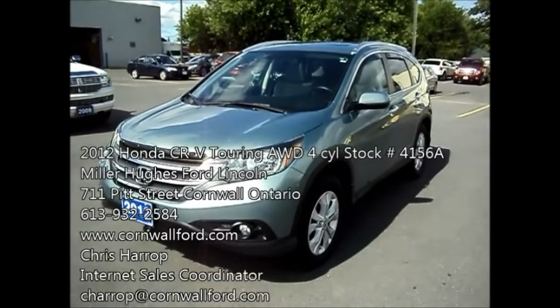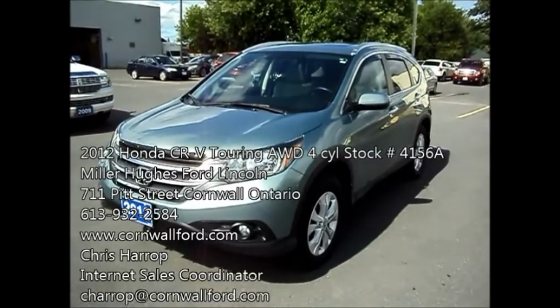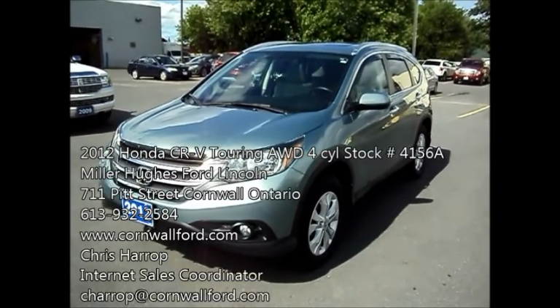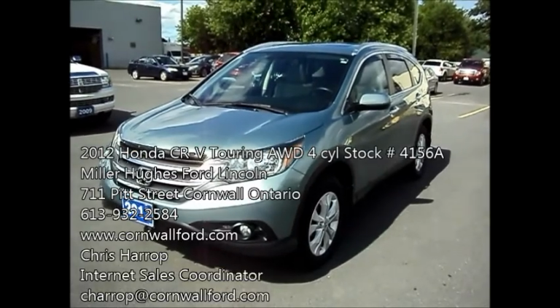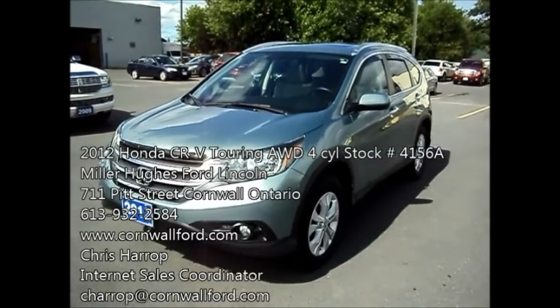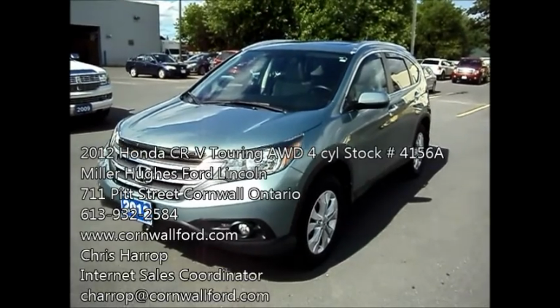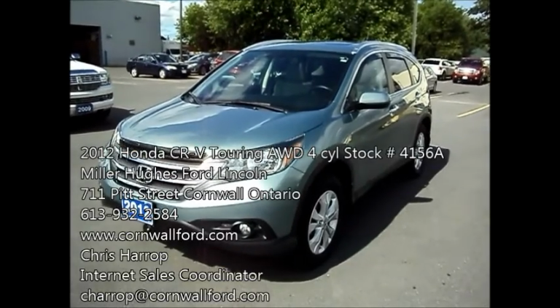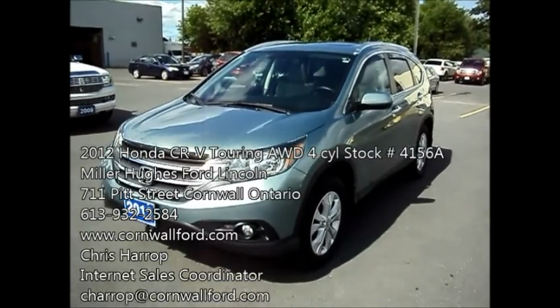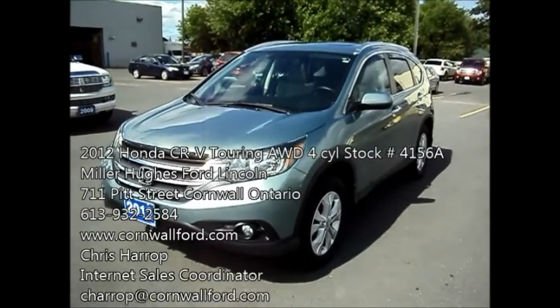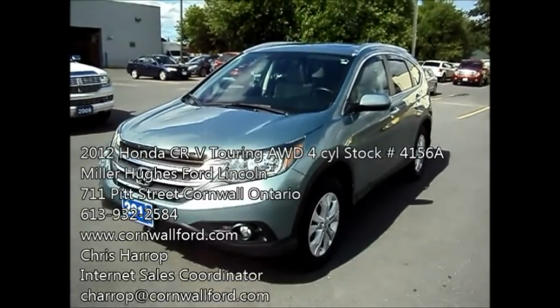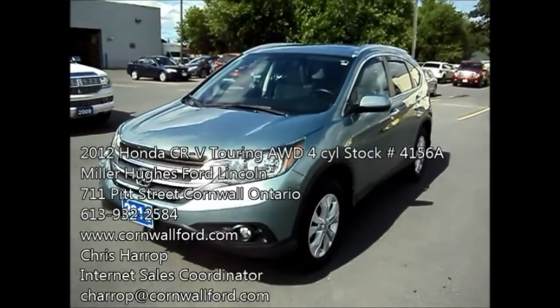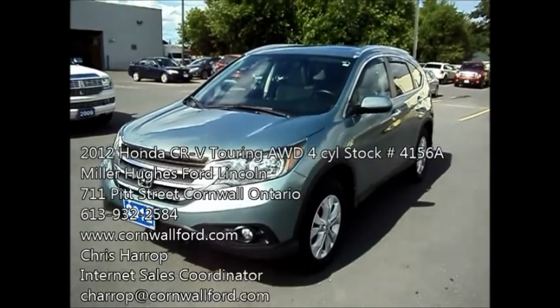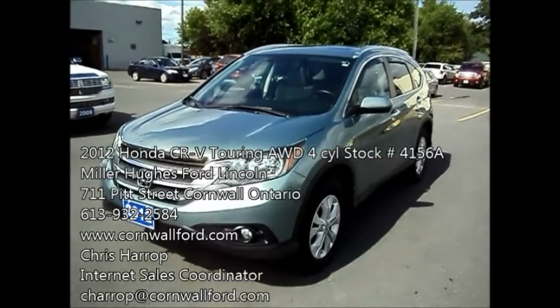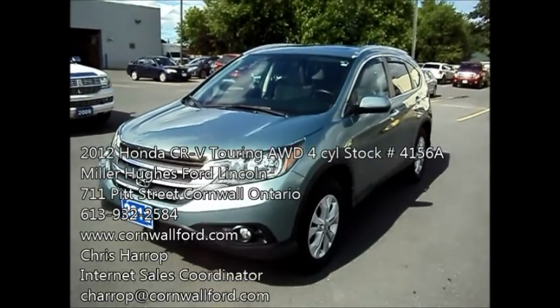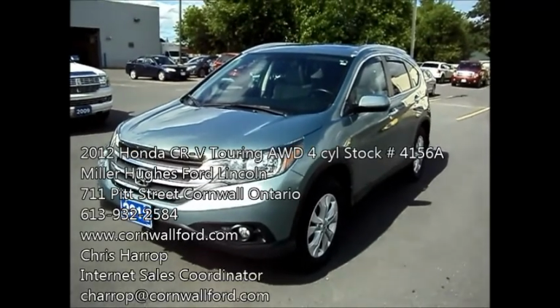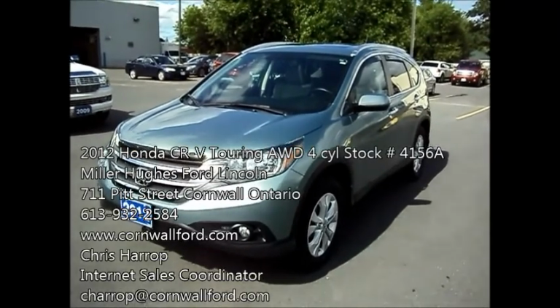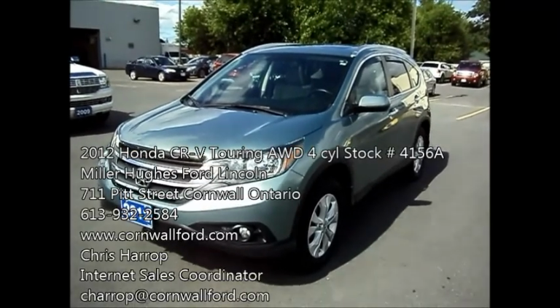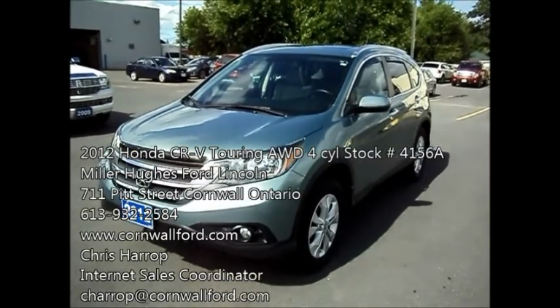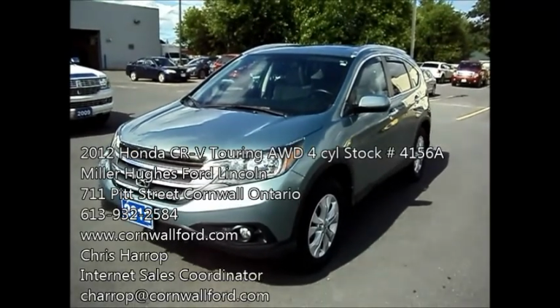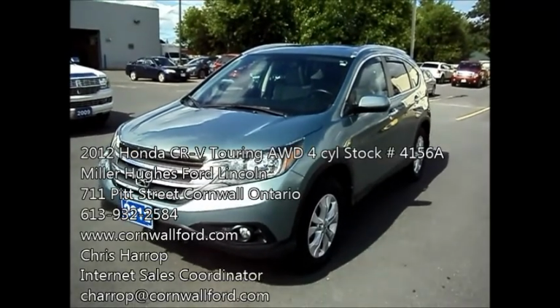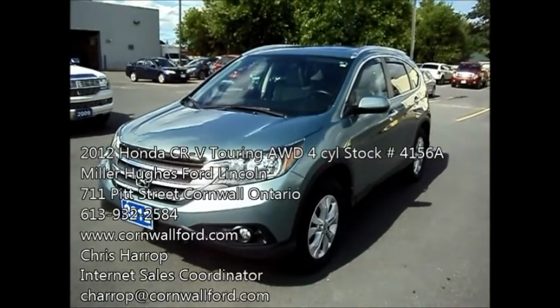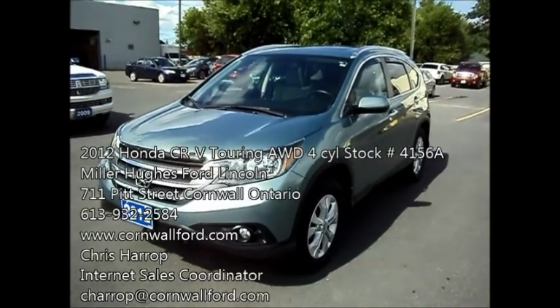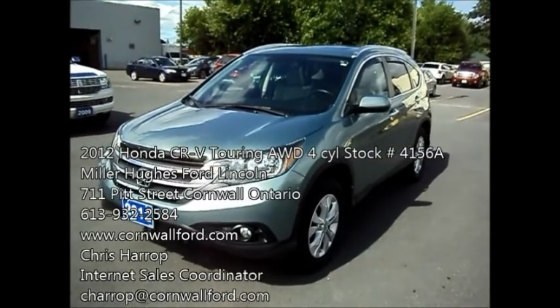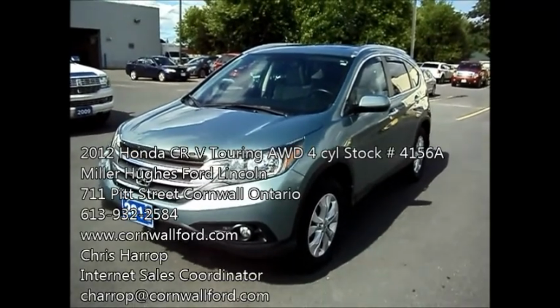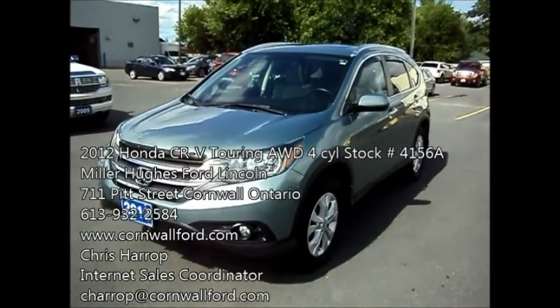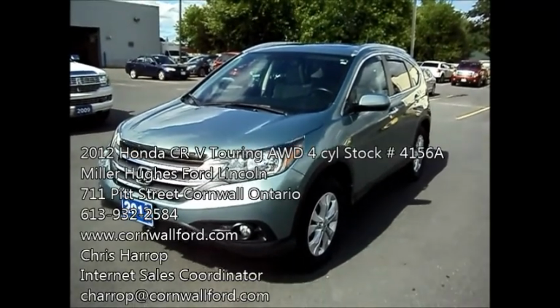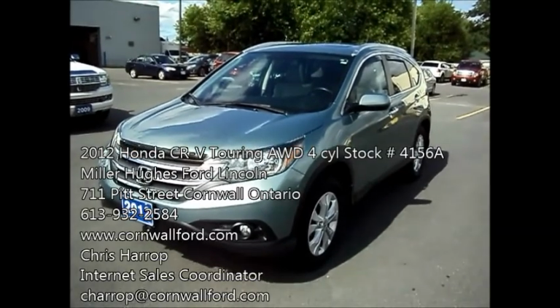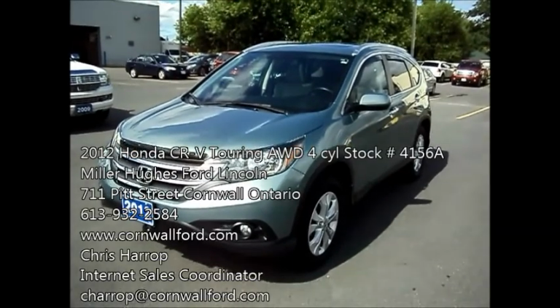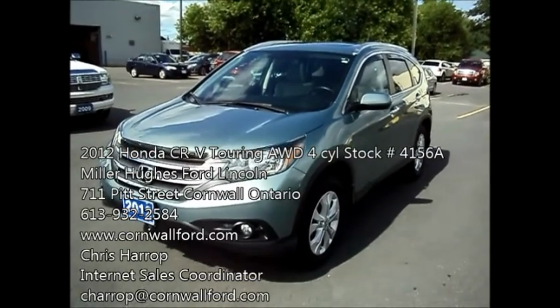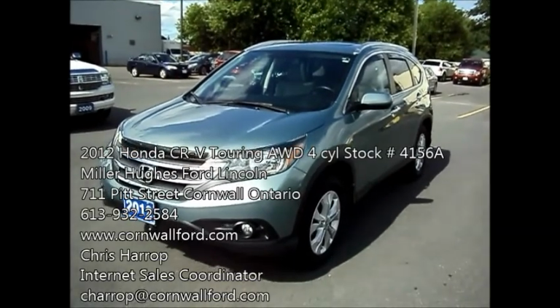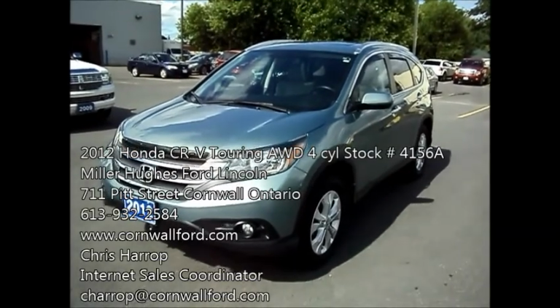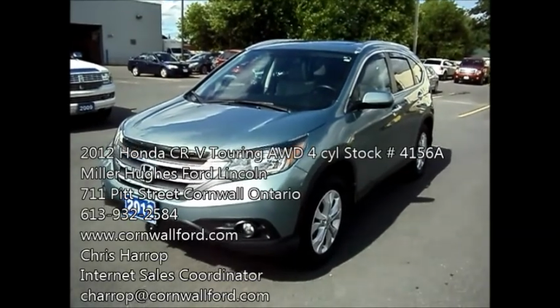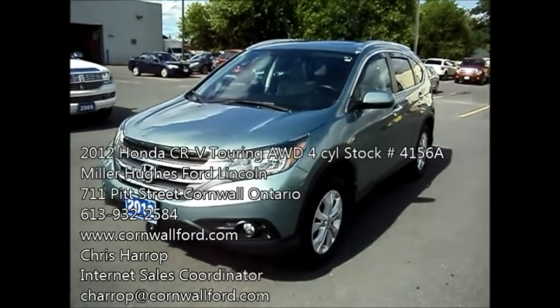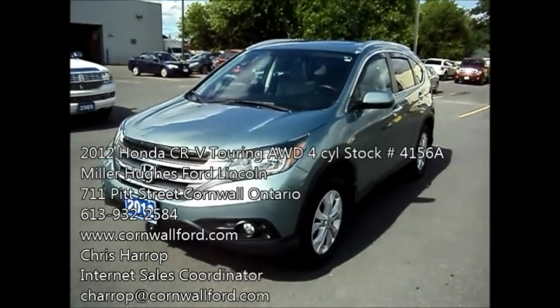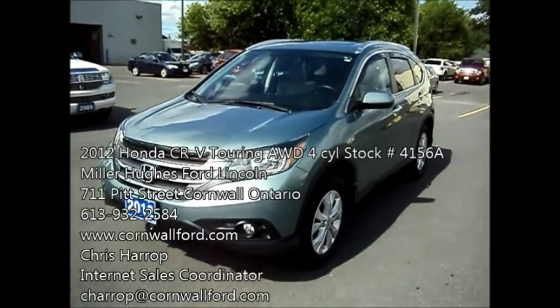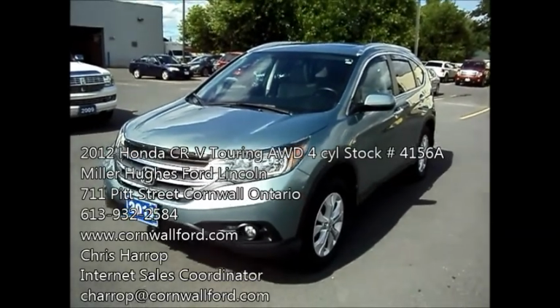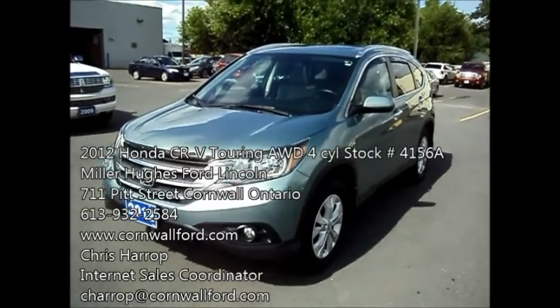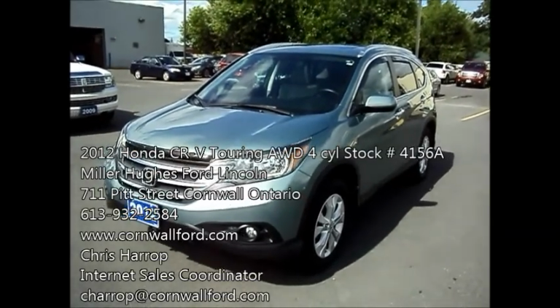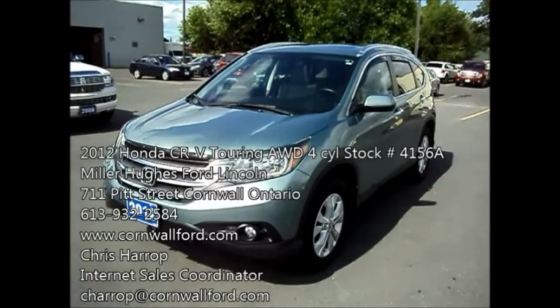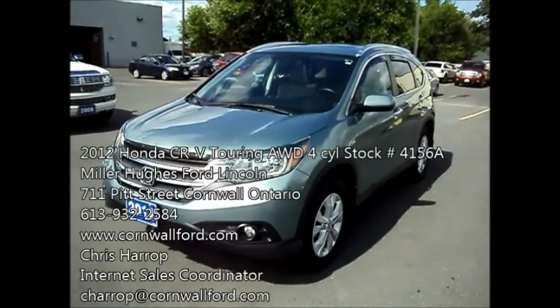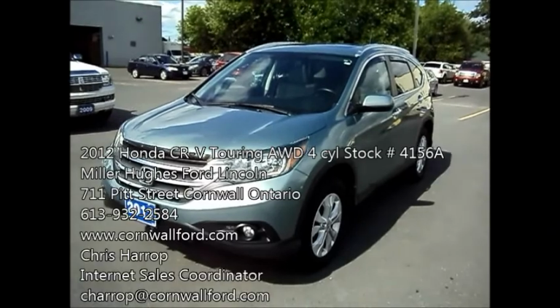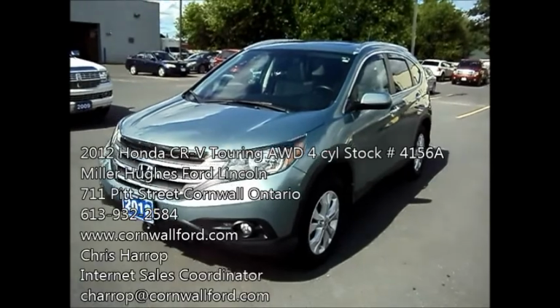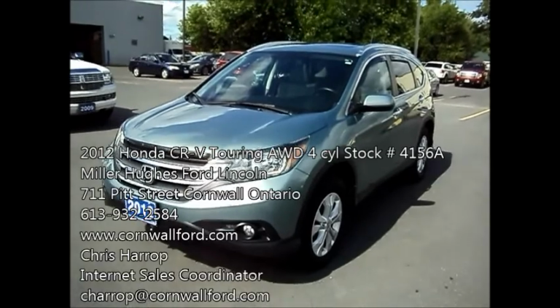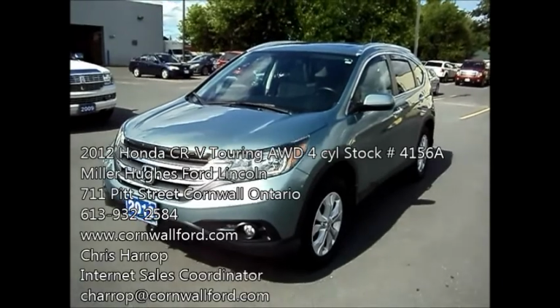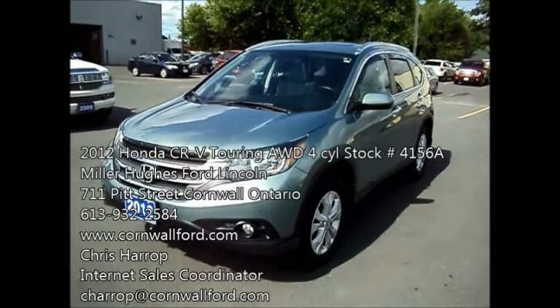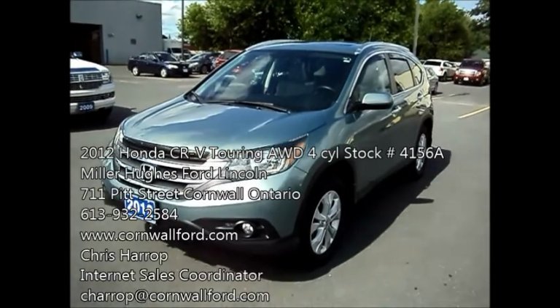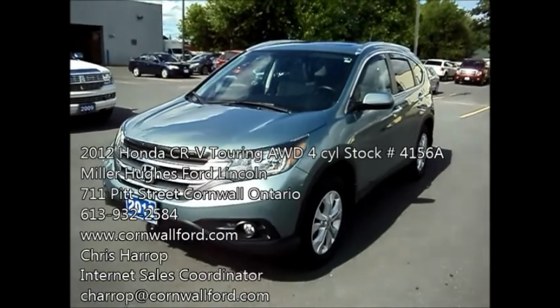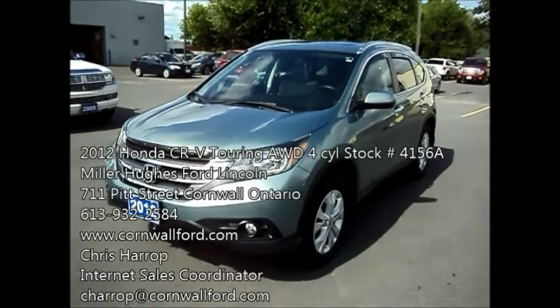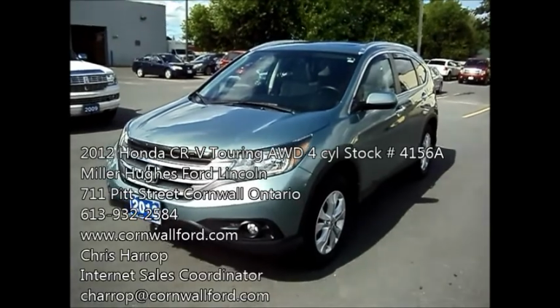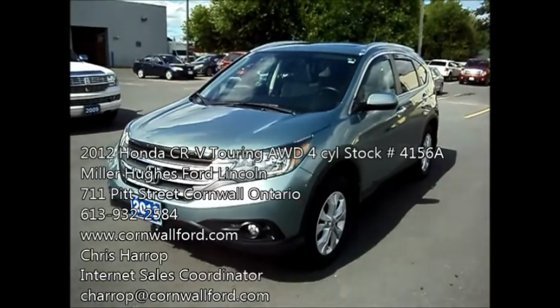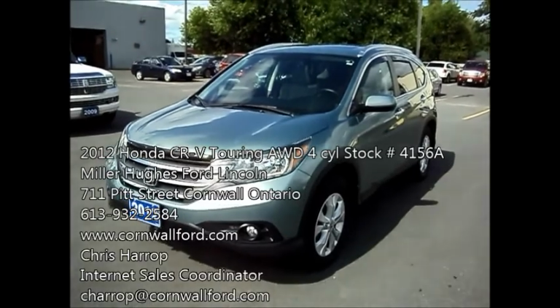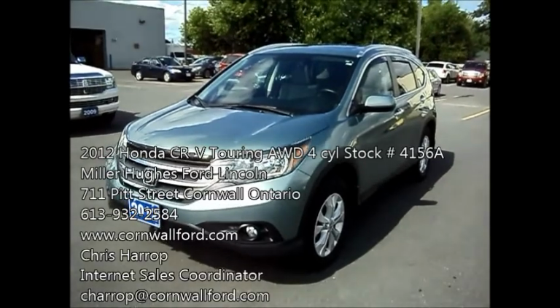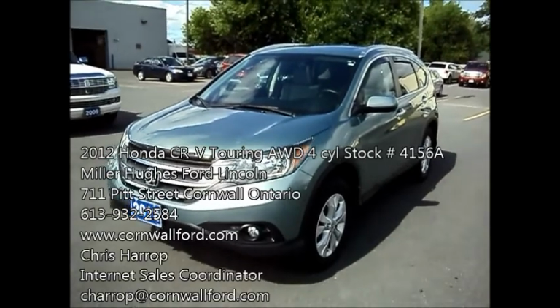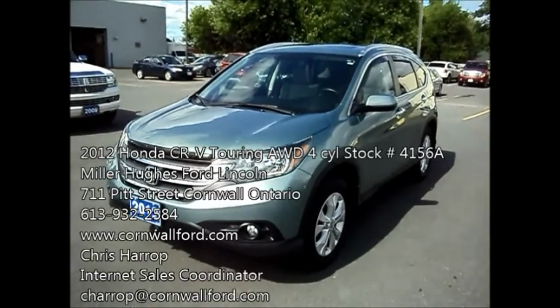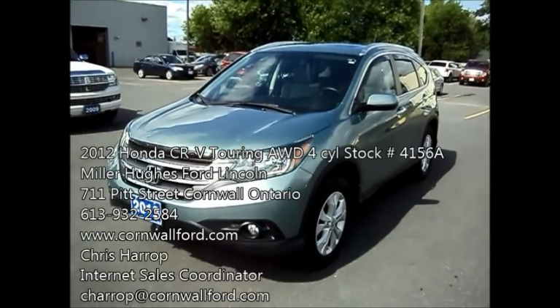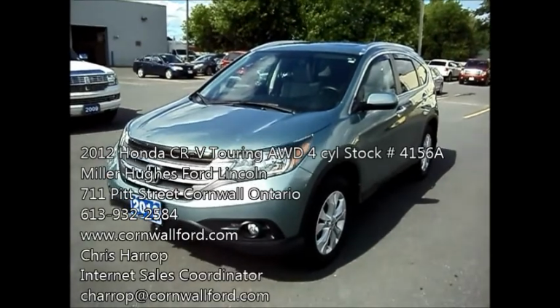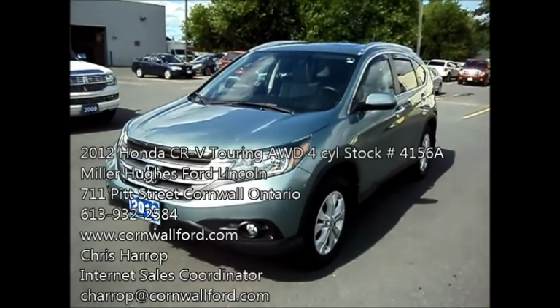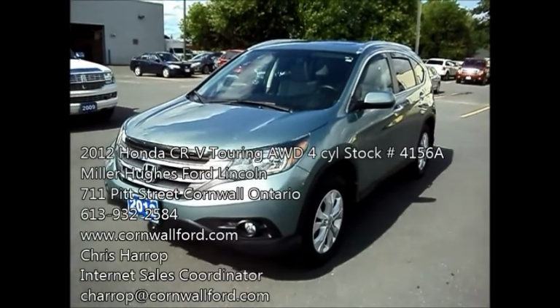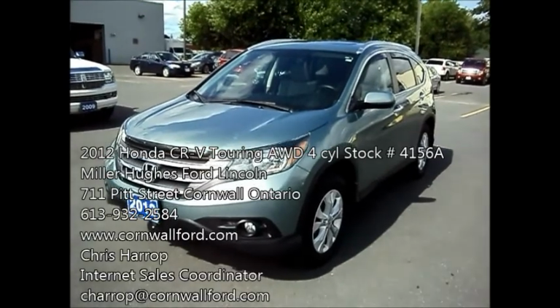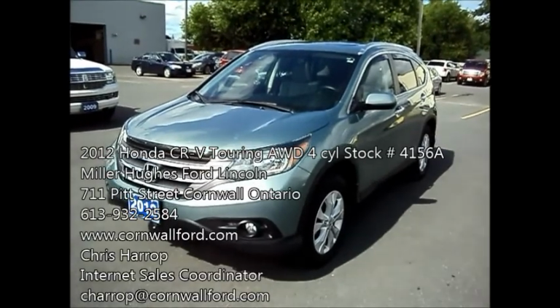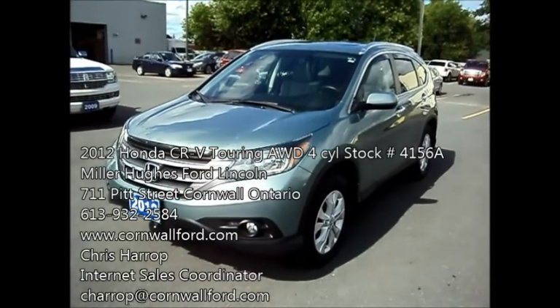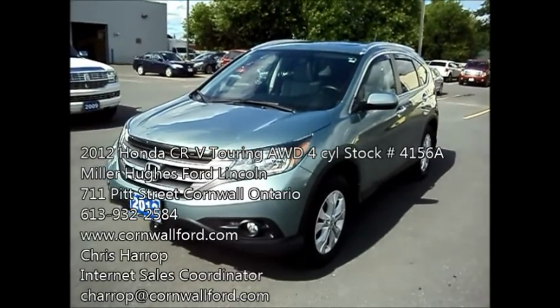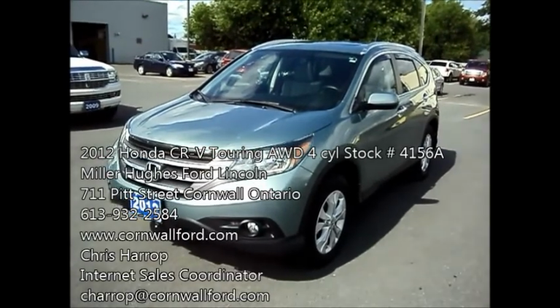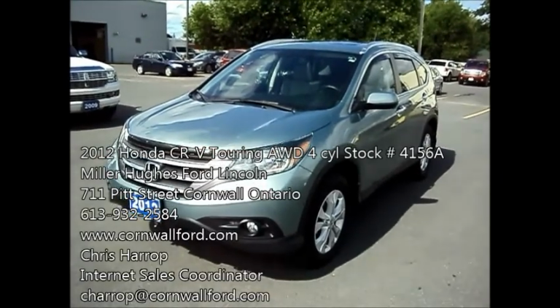Chris Harrop here, Internet Sales Coordinator for Miller Hughes Ford Lincoln. We're located at 711 Pitt Street in Cornwall, Ontario.